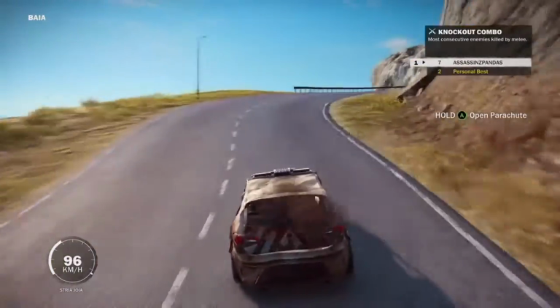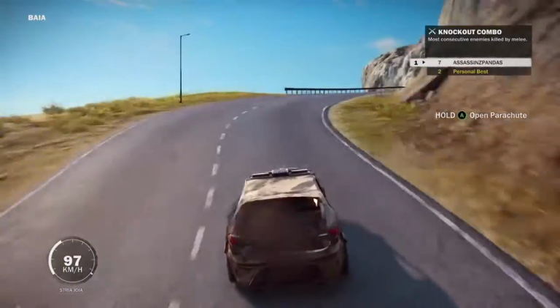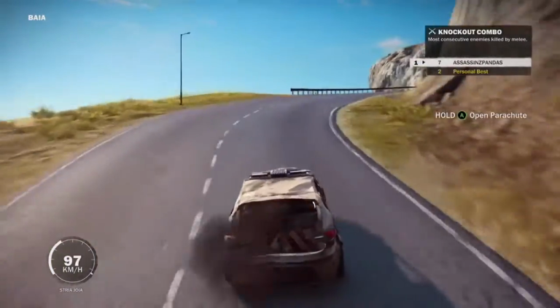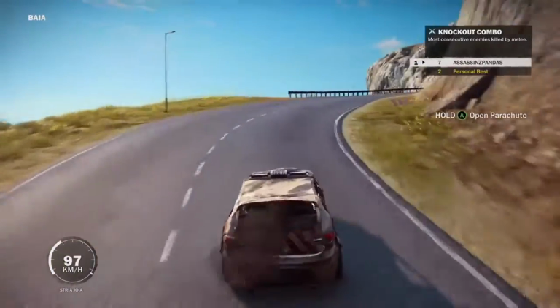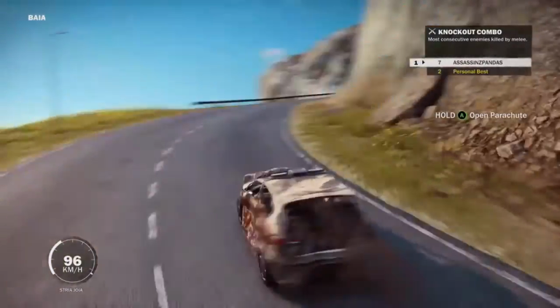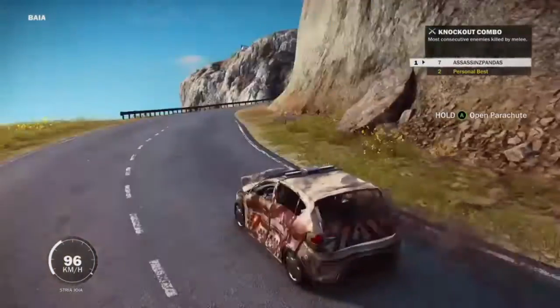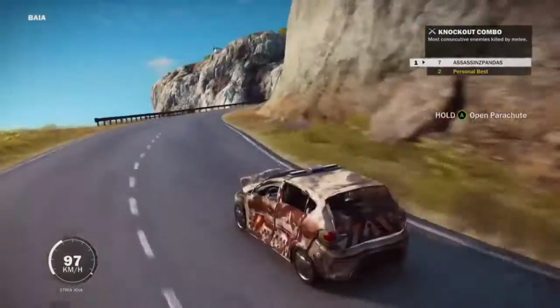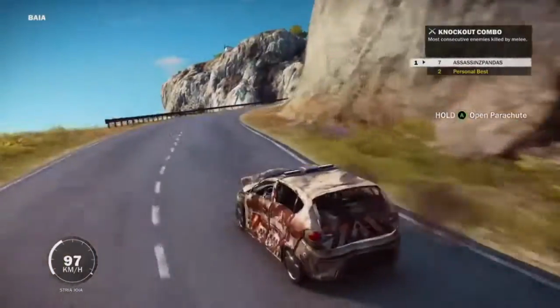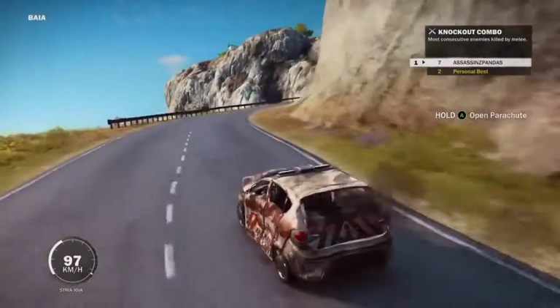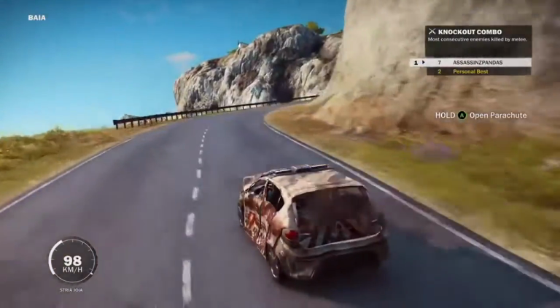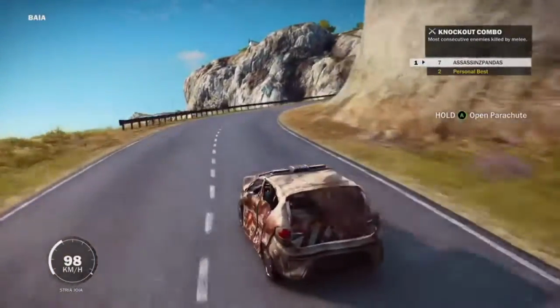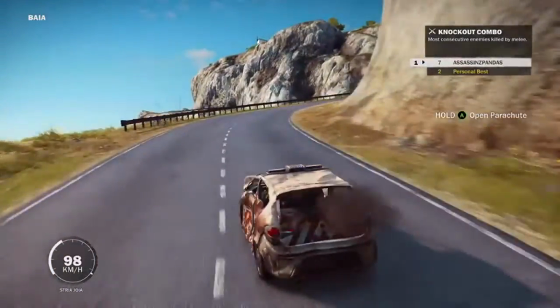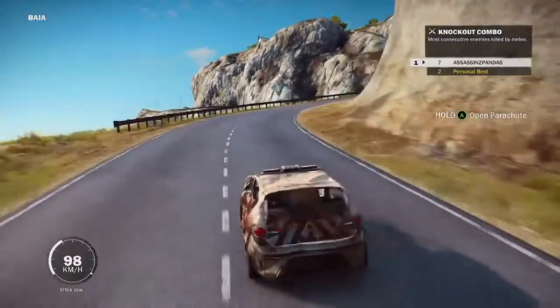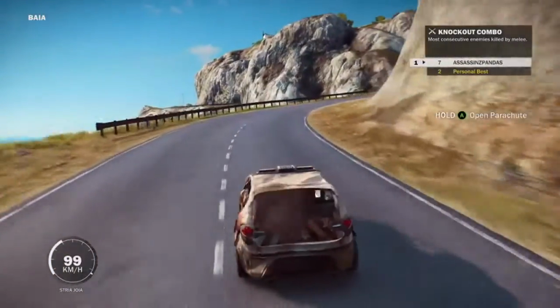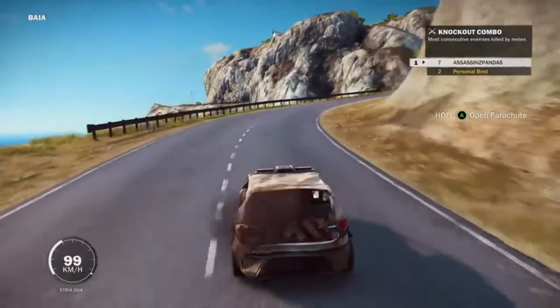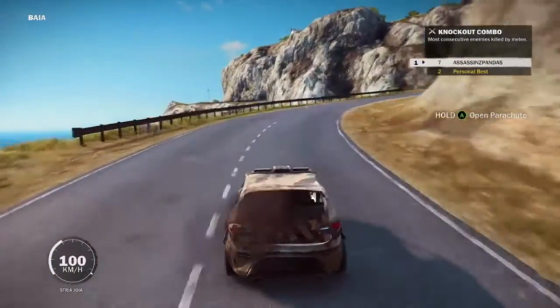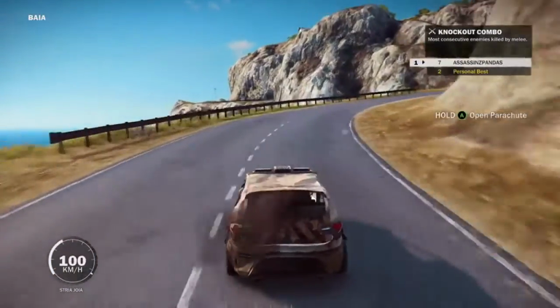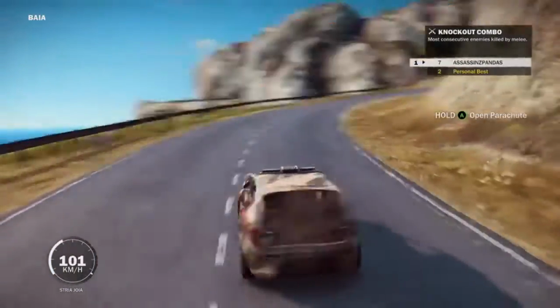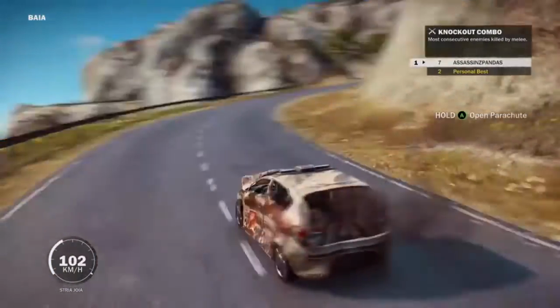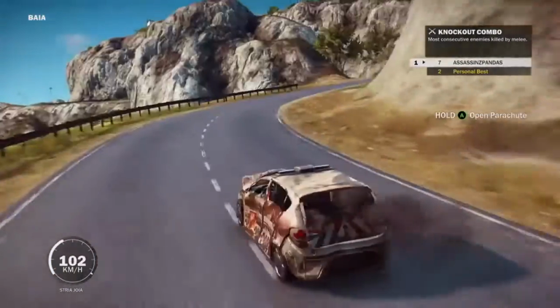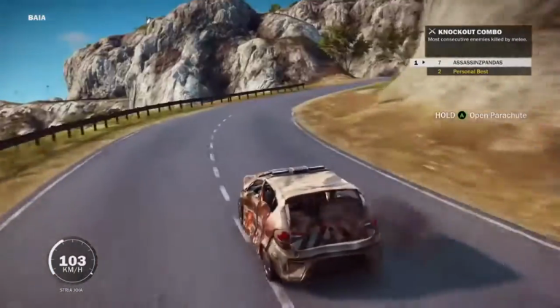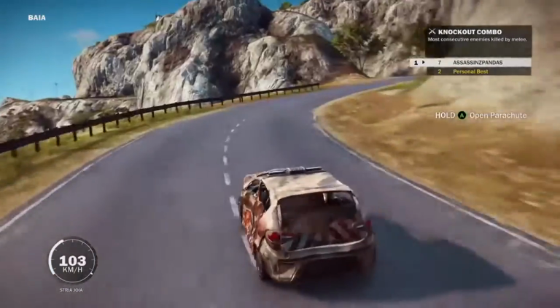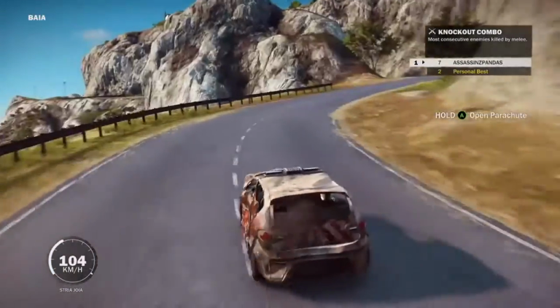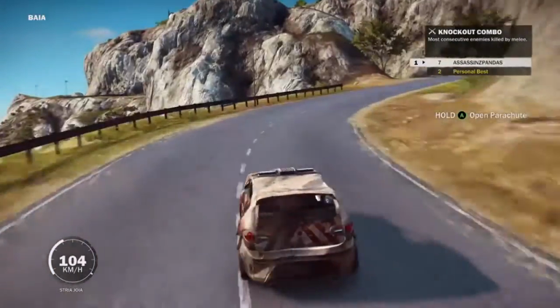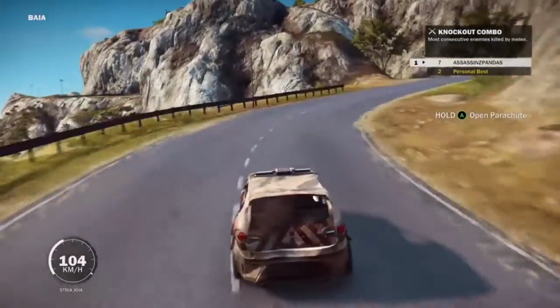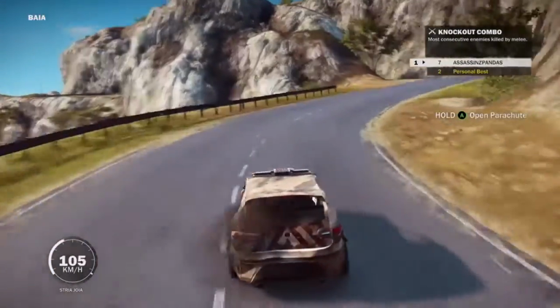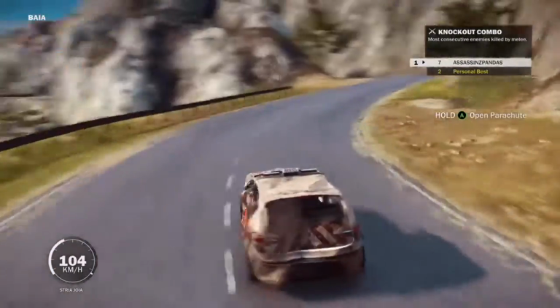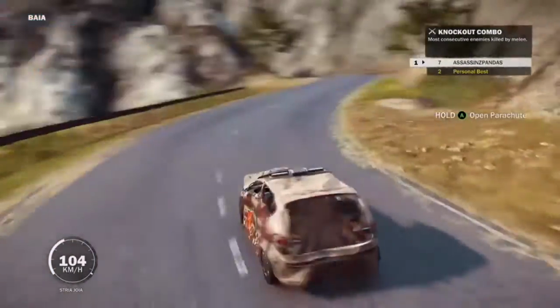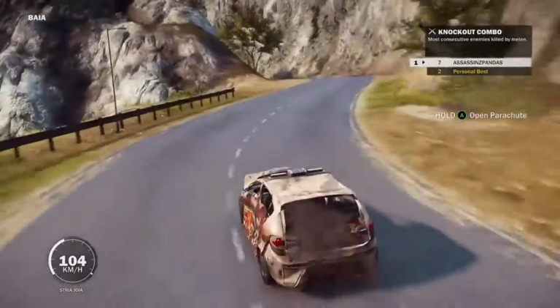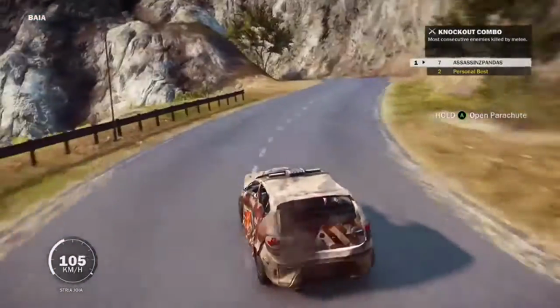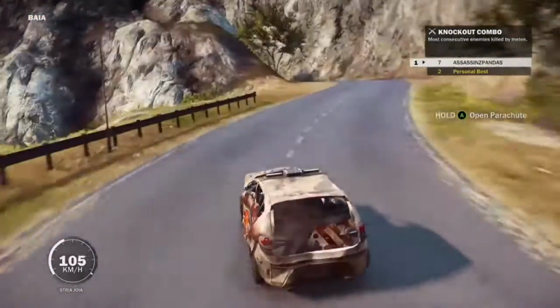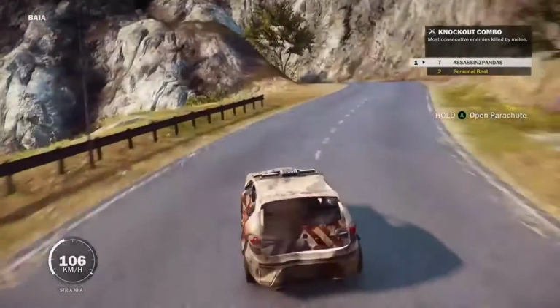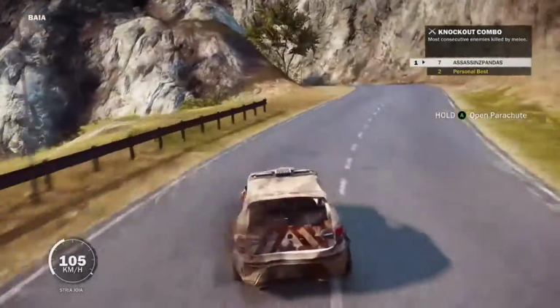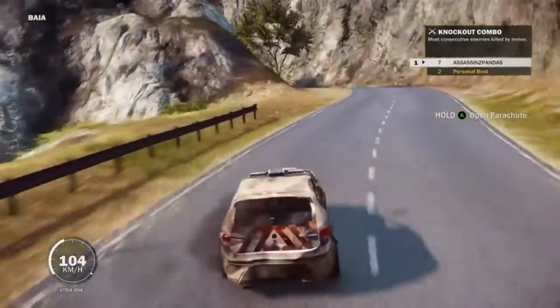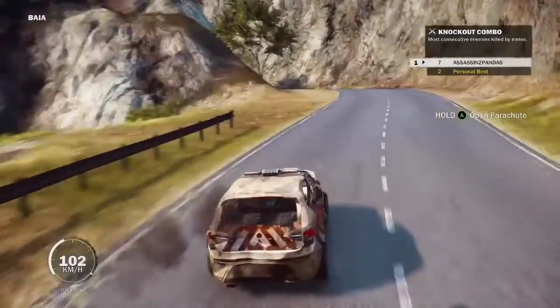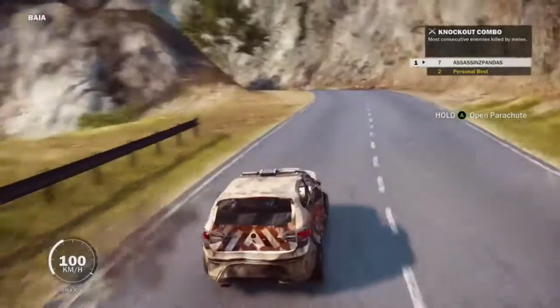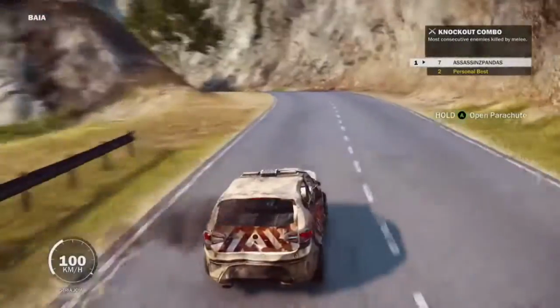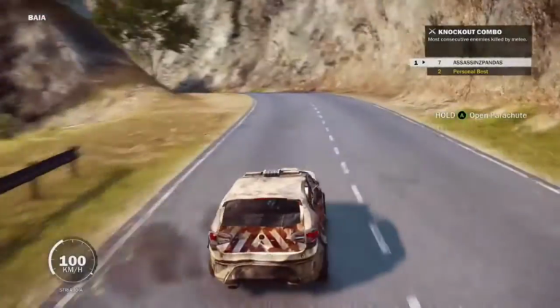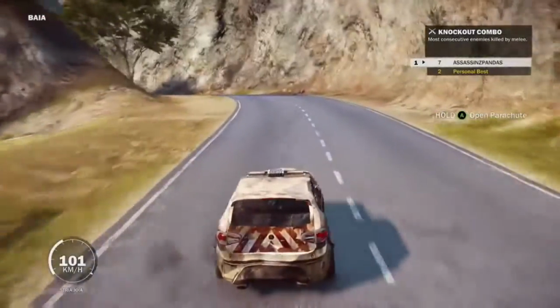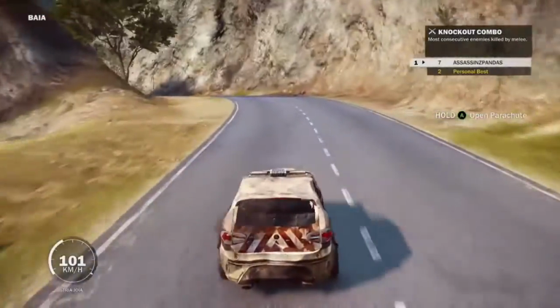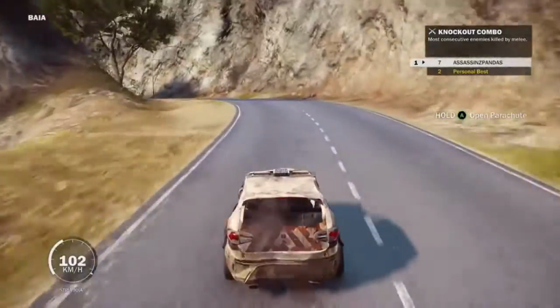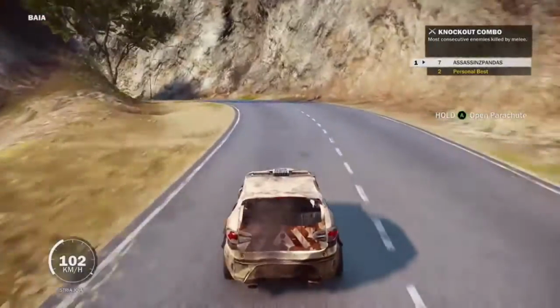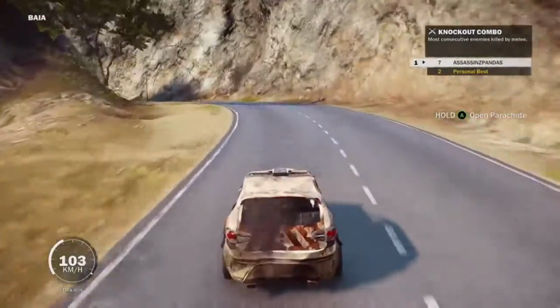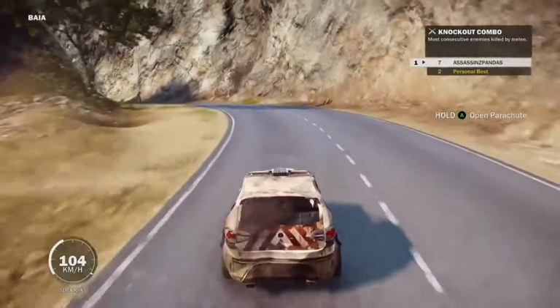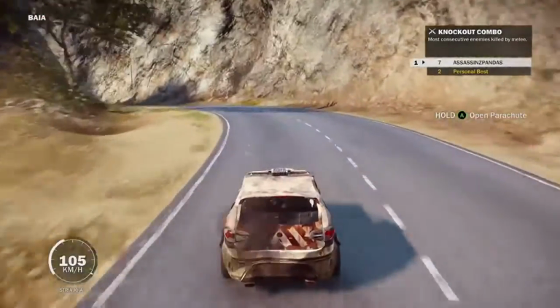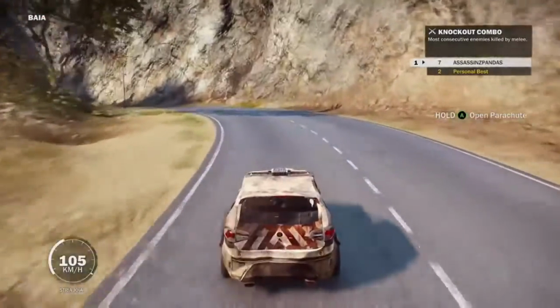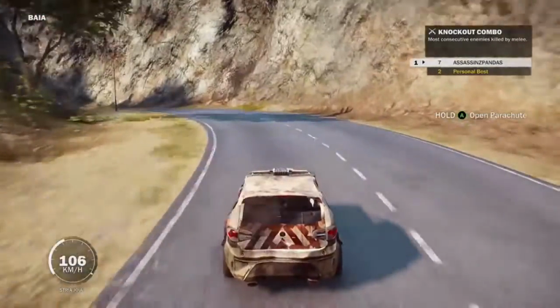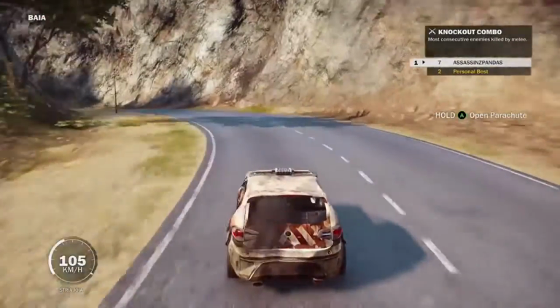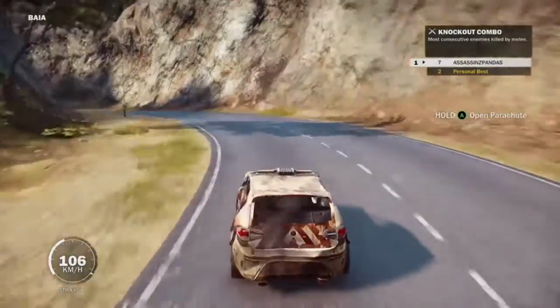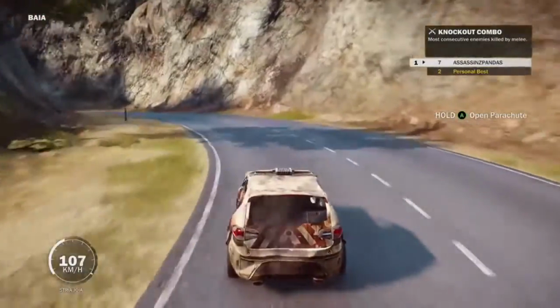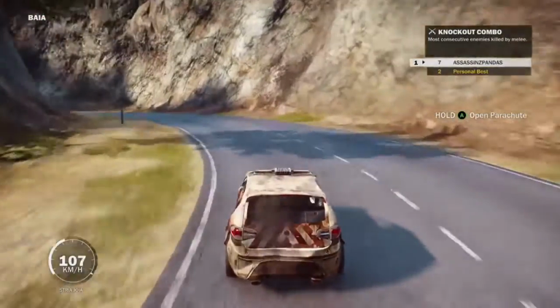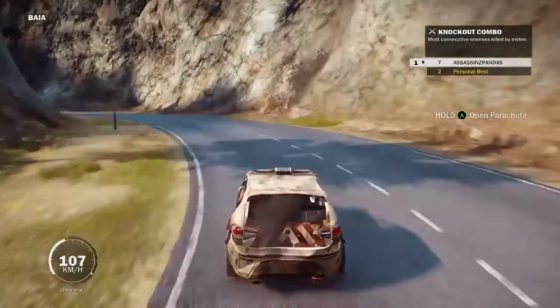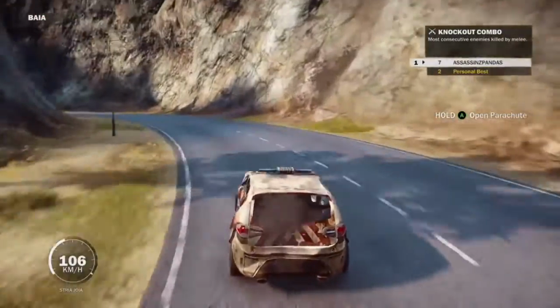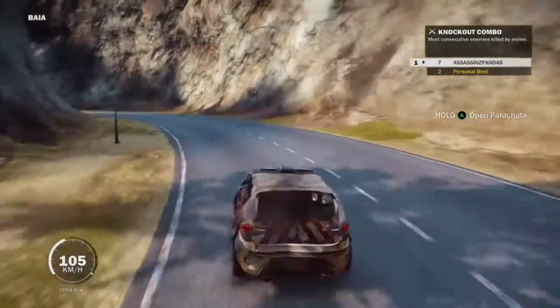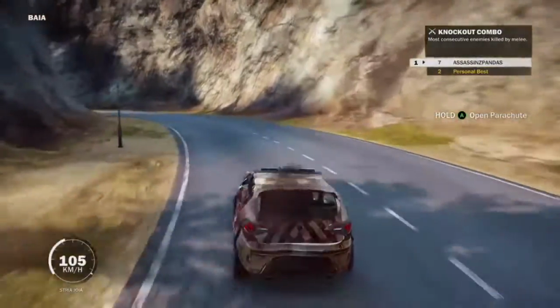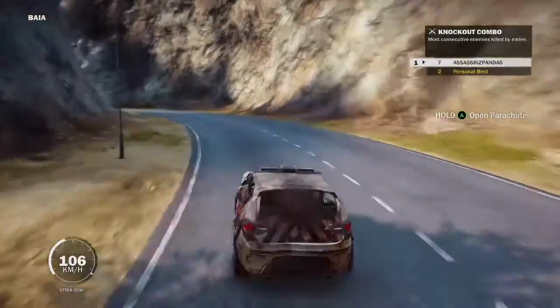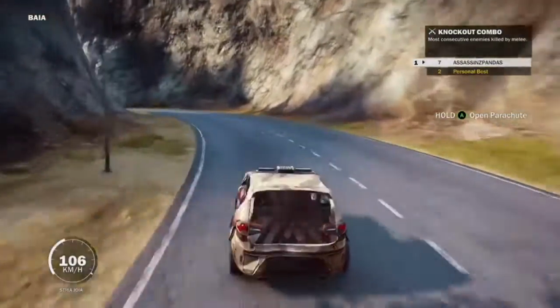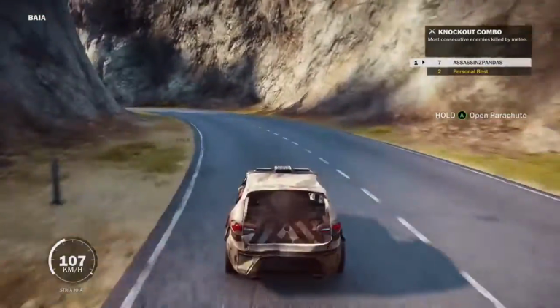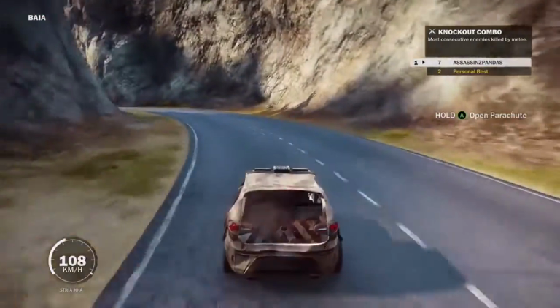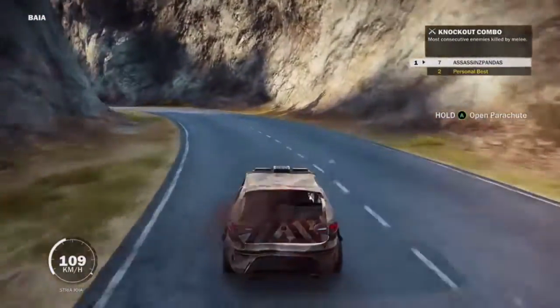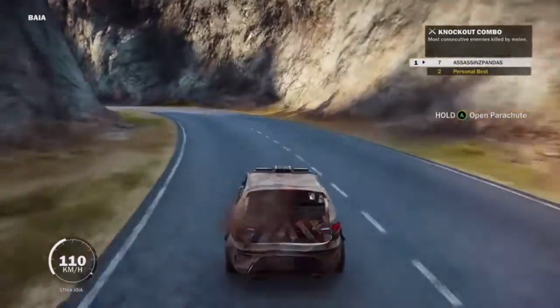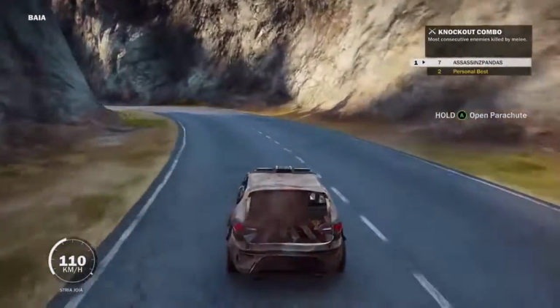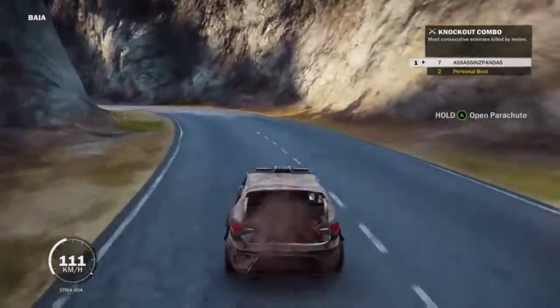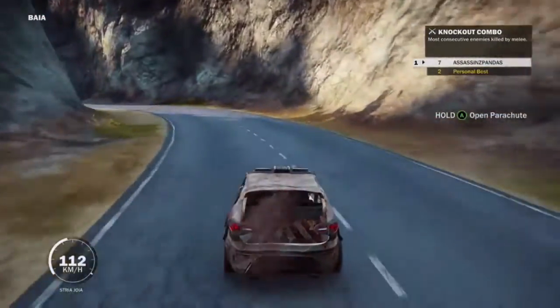This car is called the Stria Joia. It's basically a car that you get in all the outposts. It's a police car — it's the car that the enemies actually use.